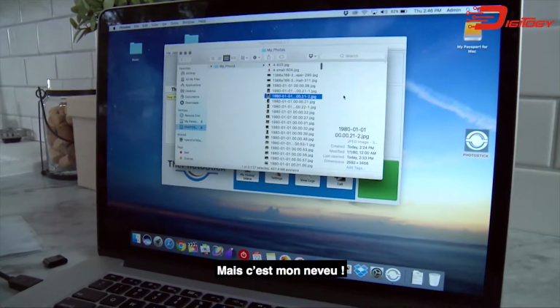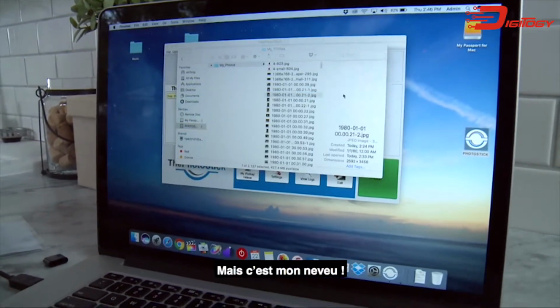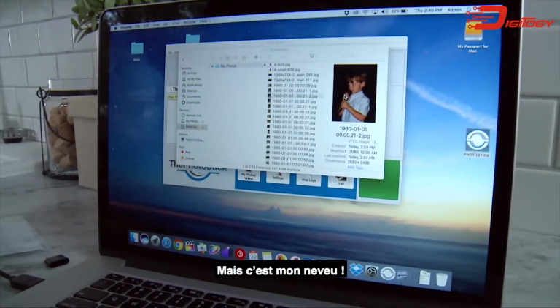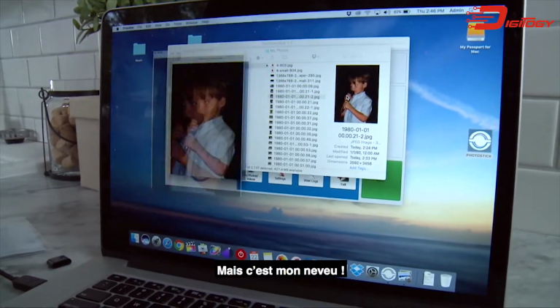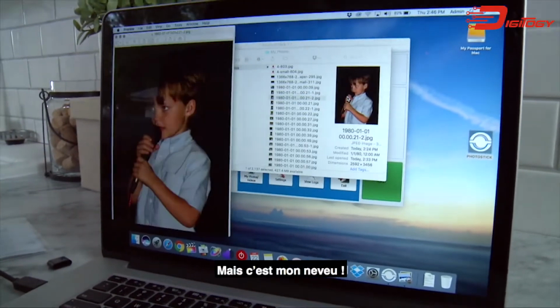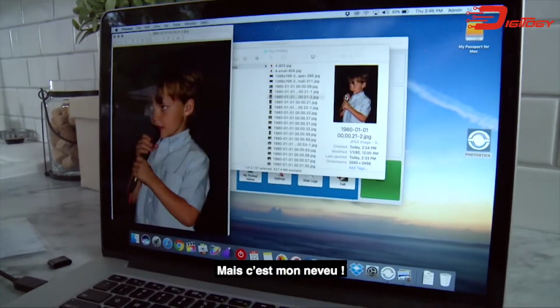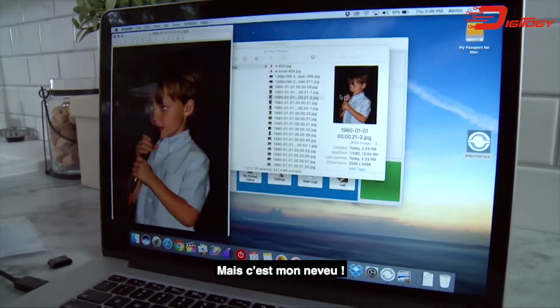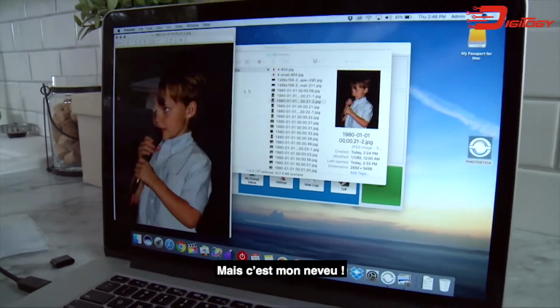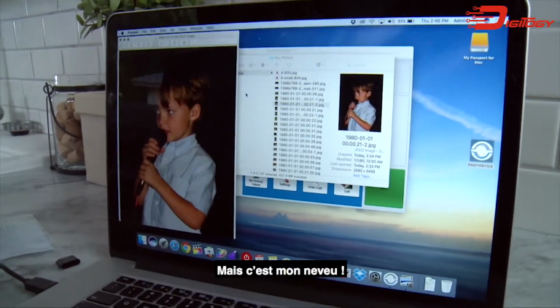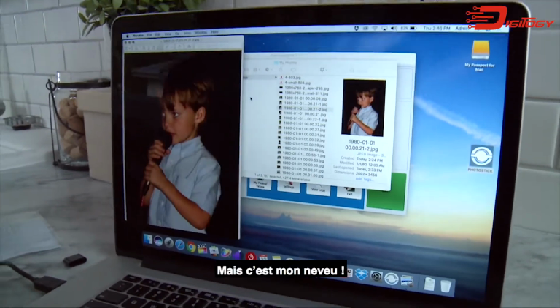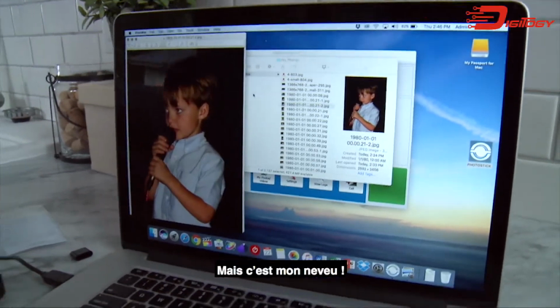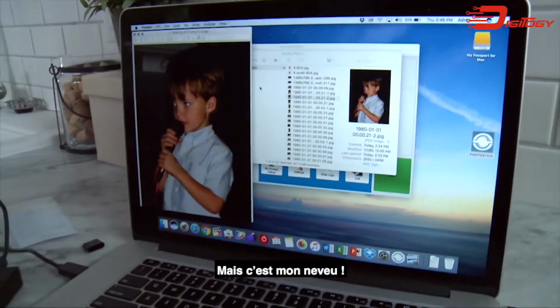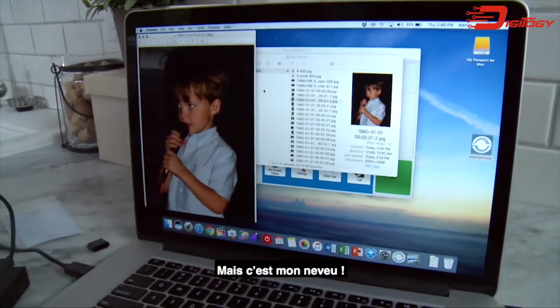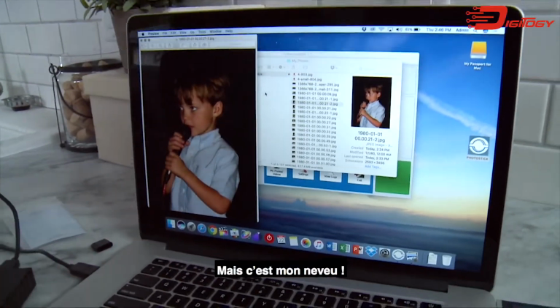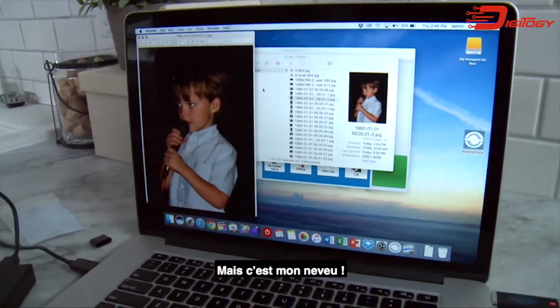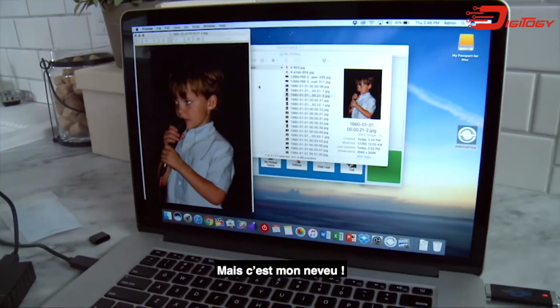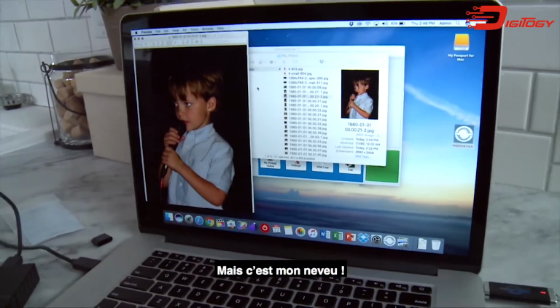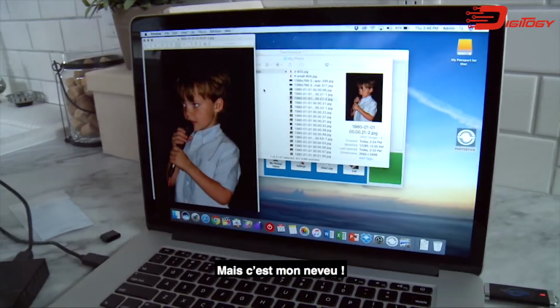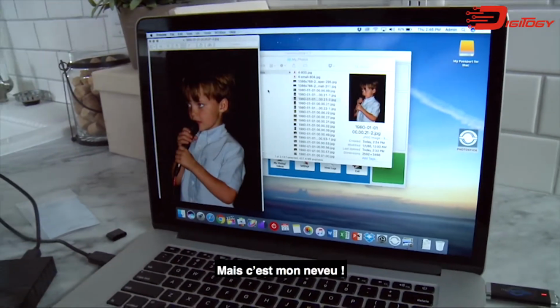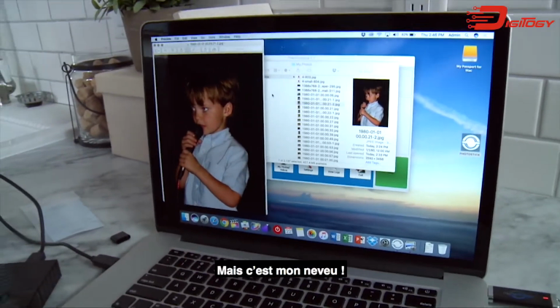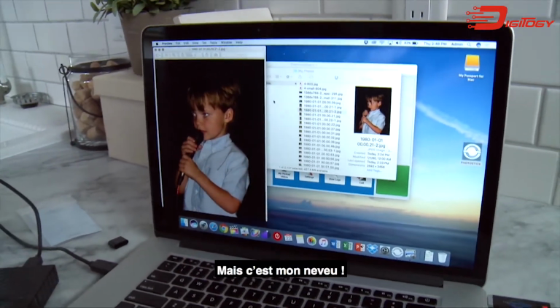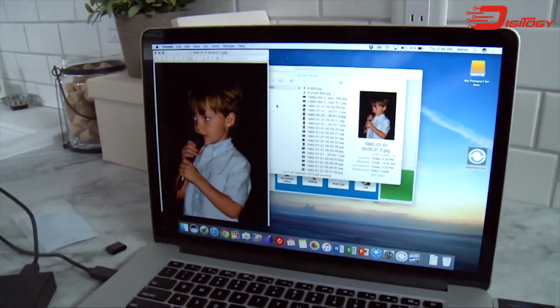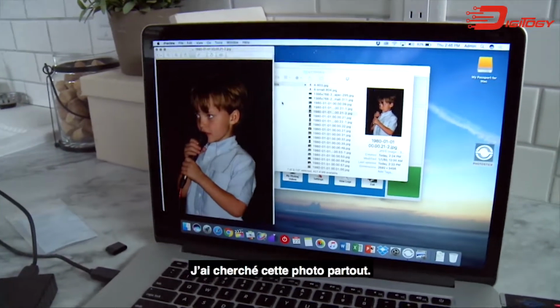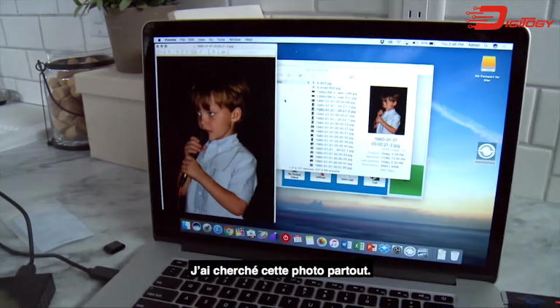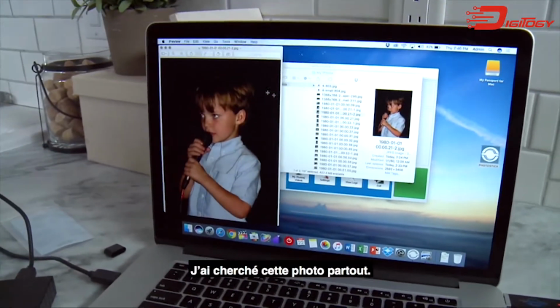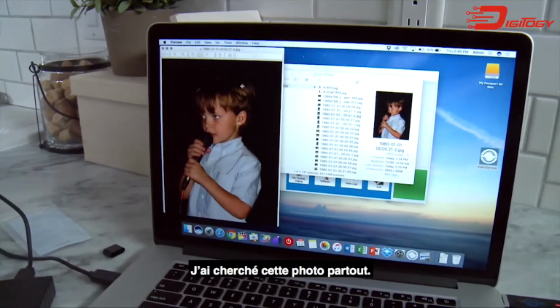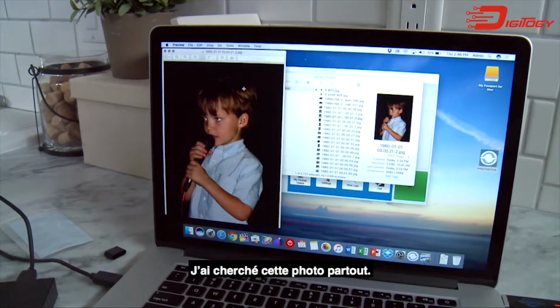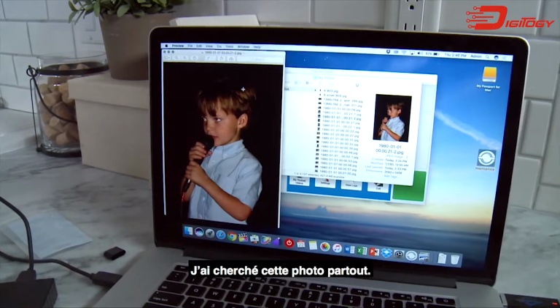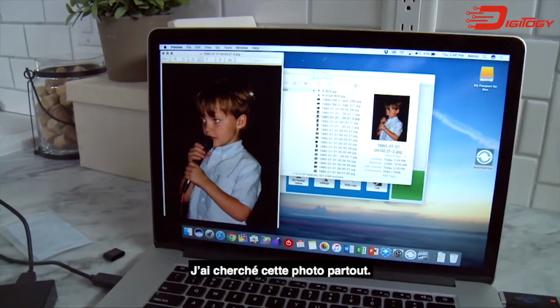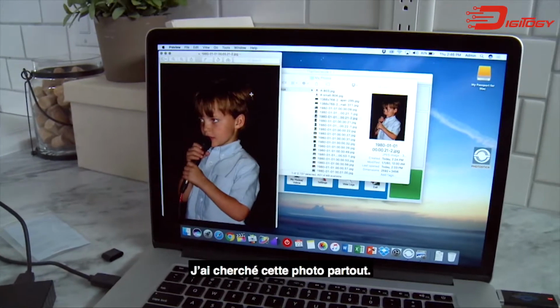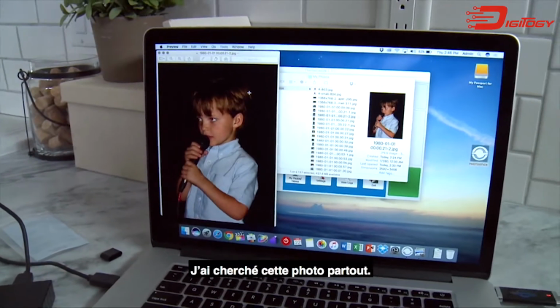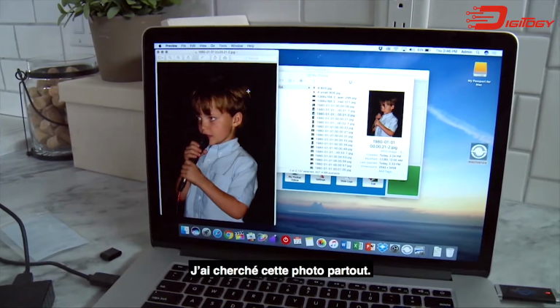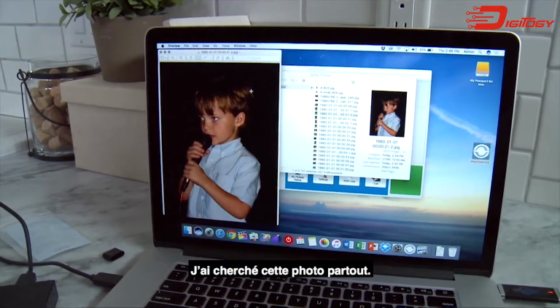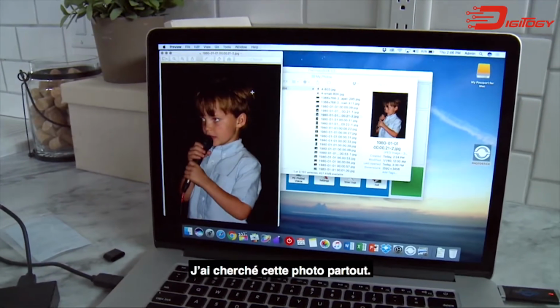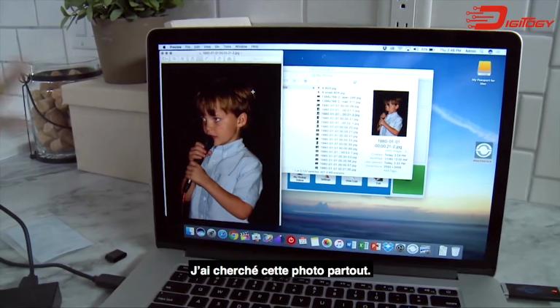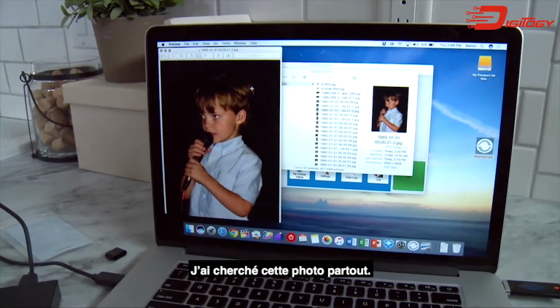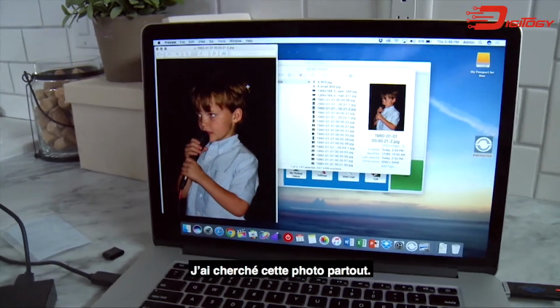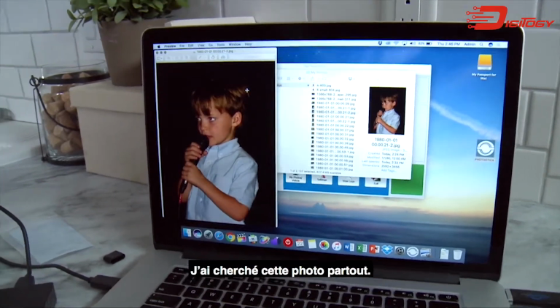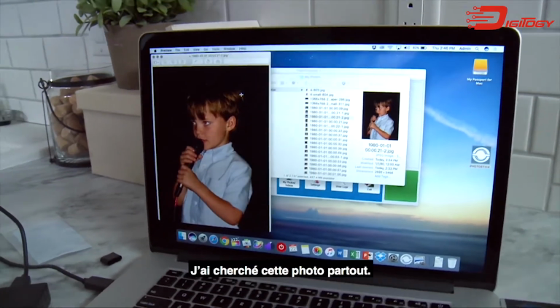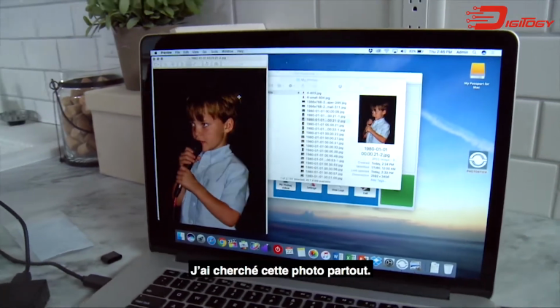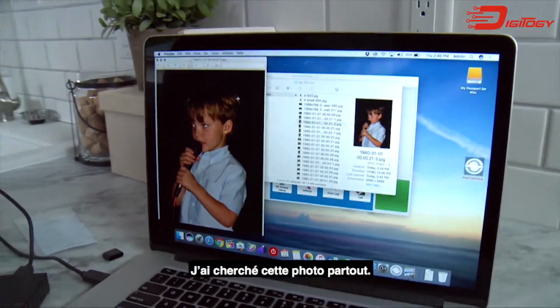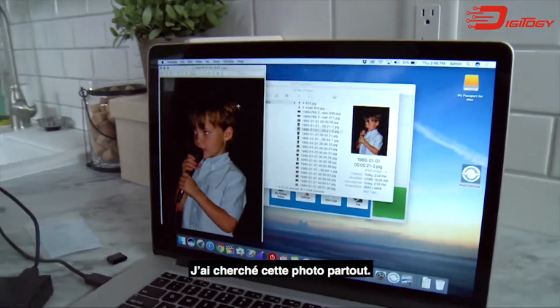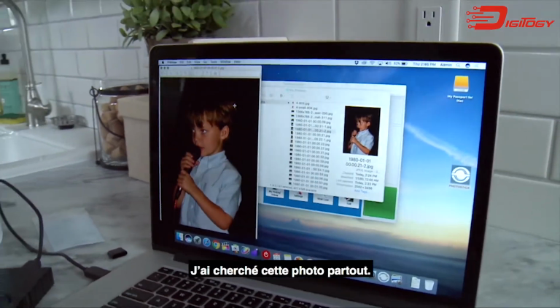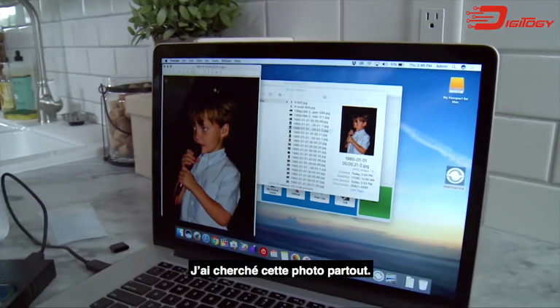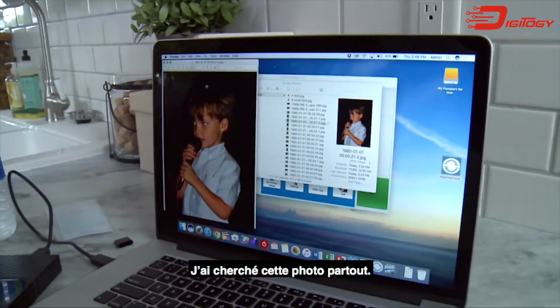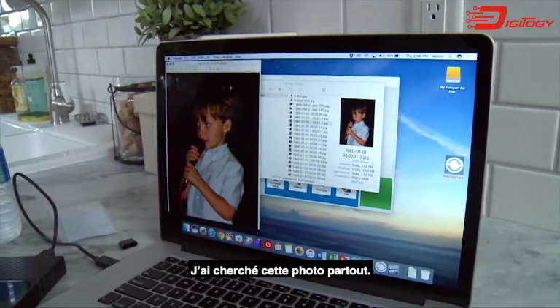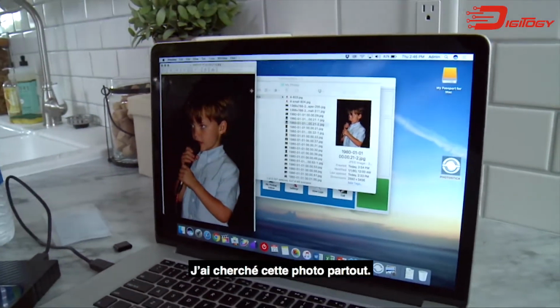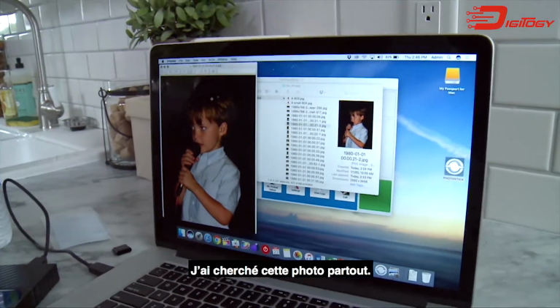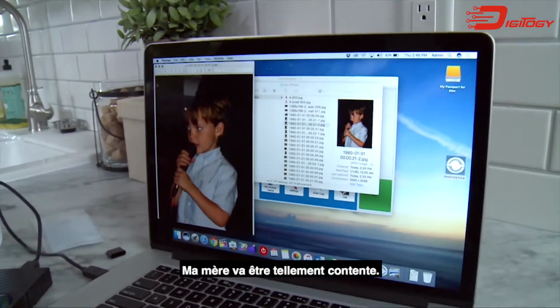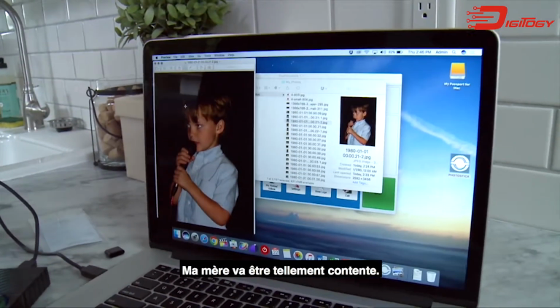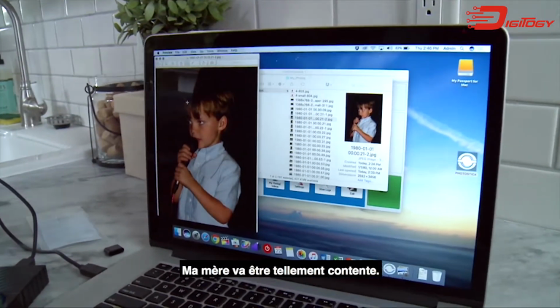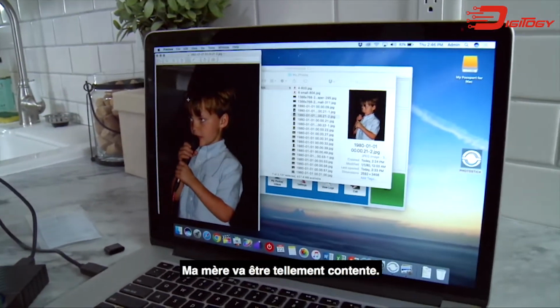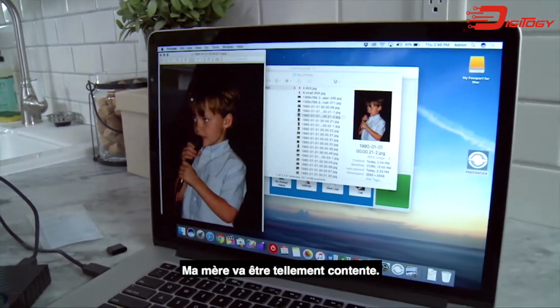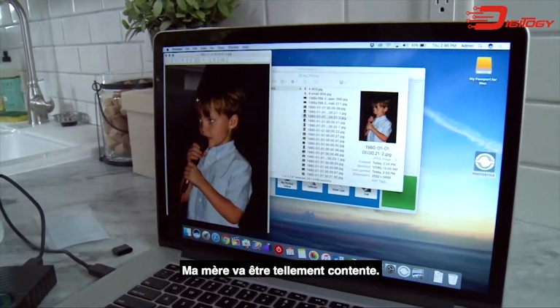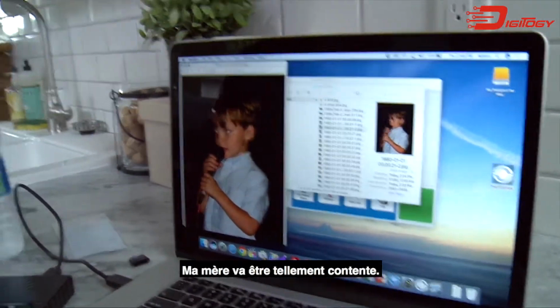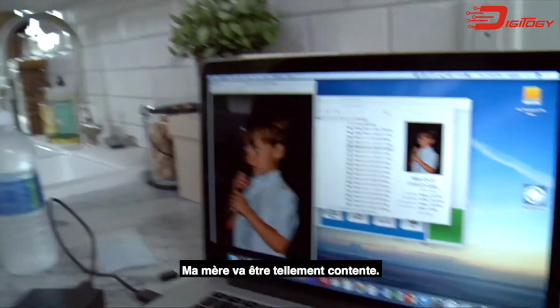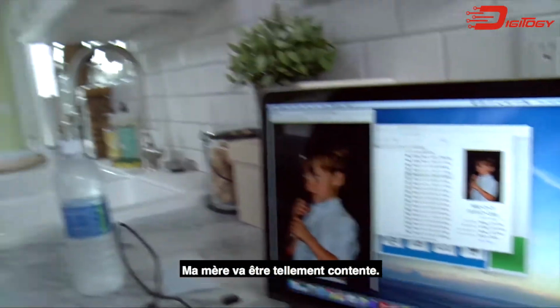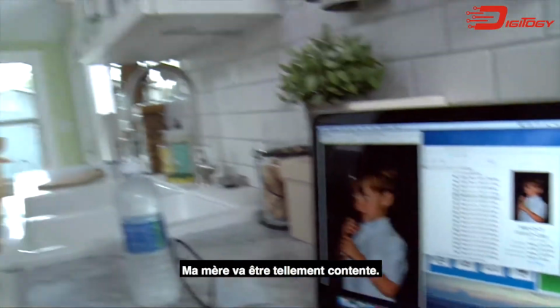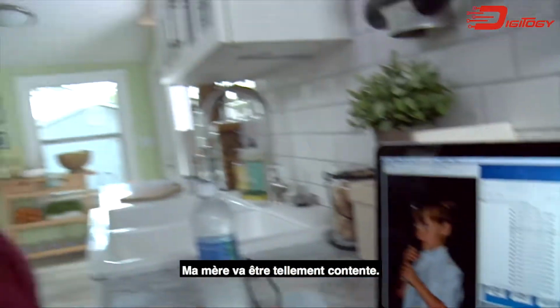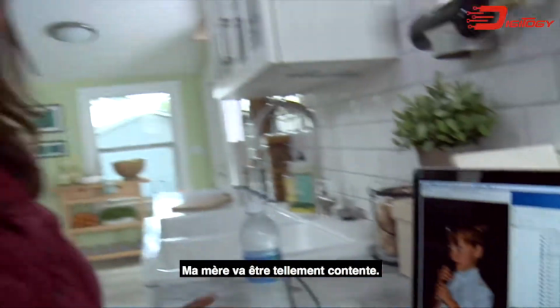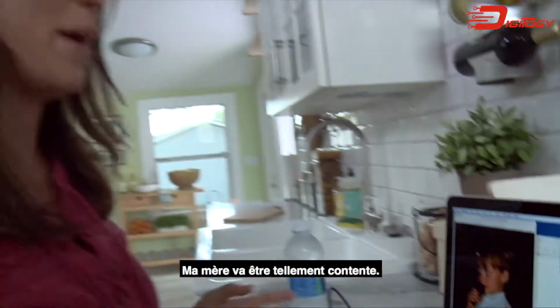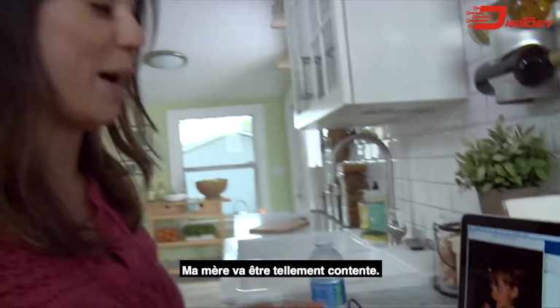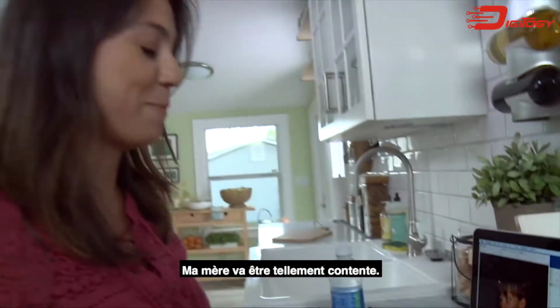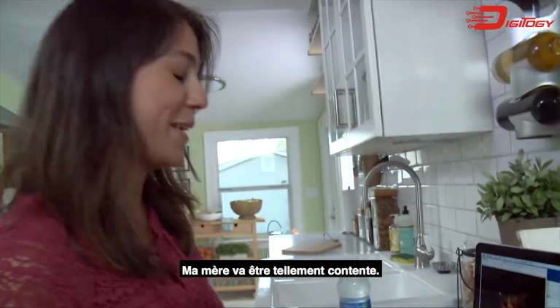Oh my god, this is my nephew. I've been looking everywhere for this picture. My mom's going to be so happy.